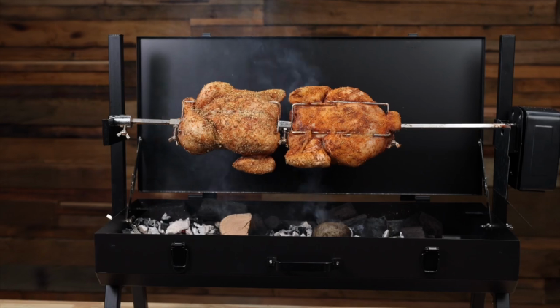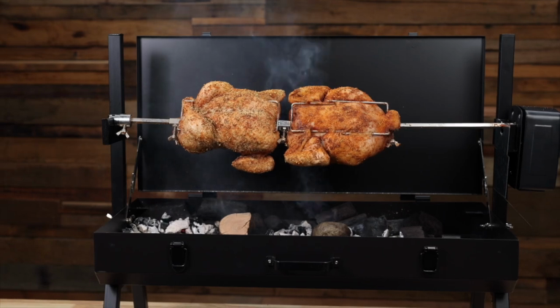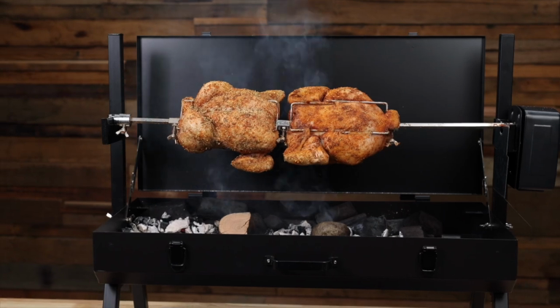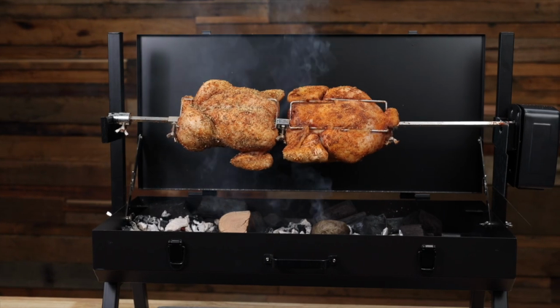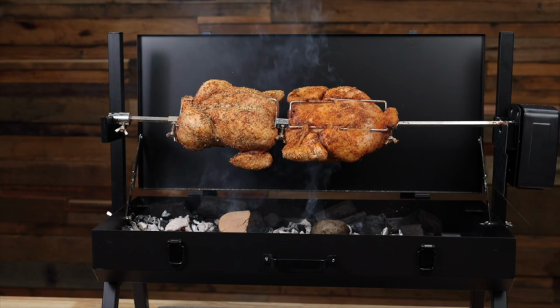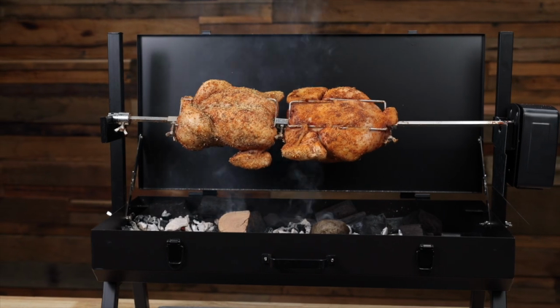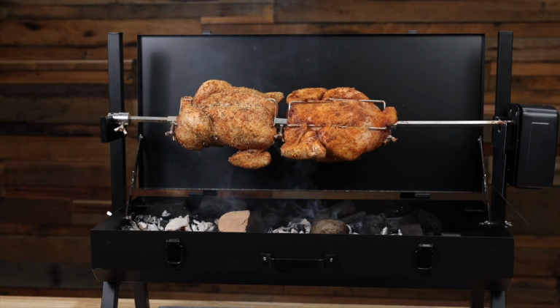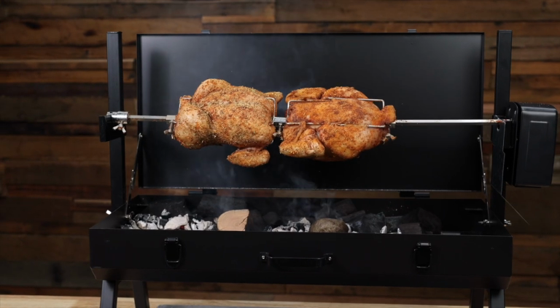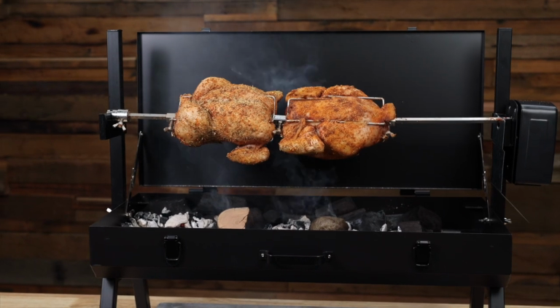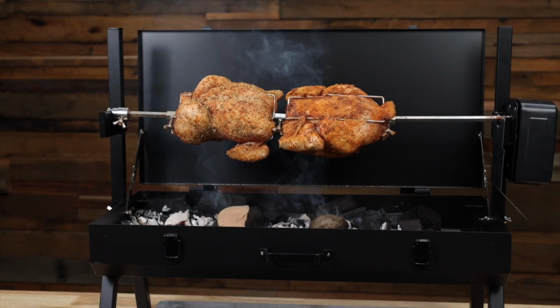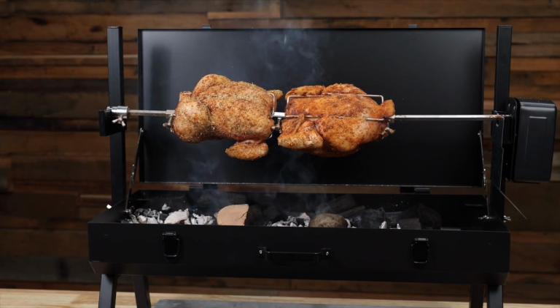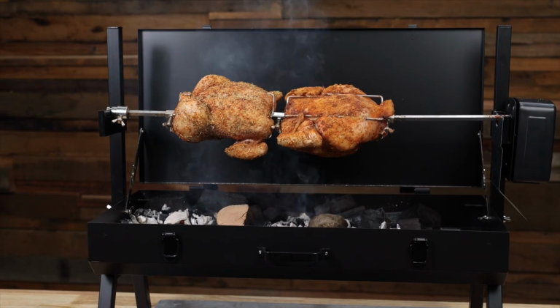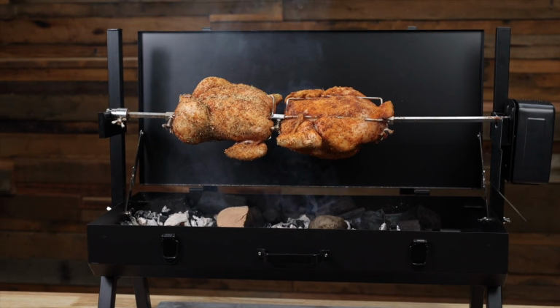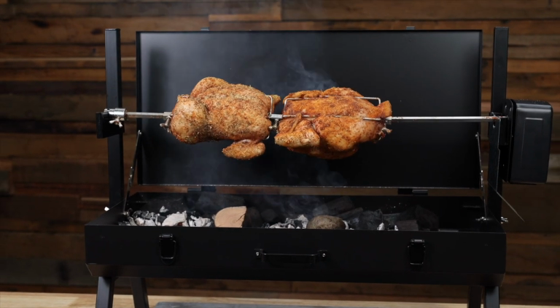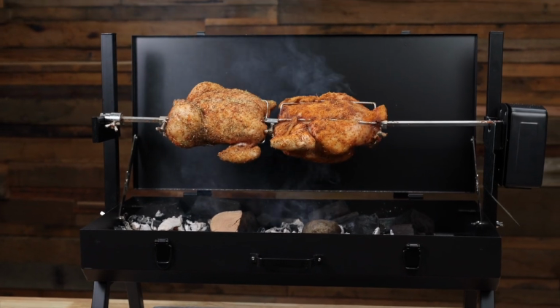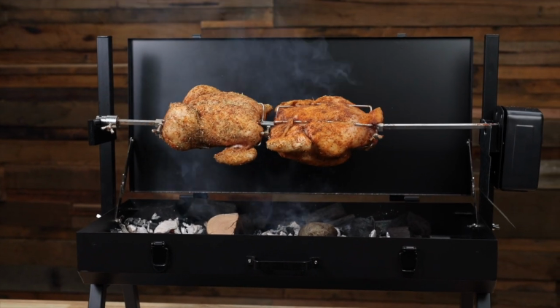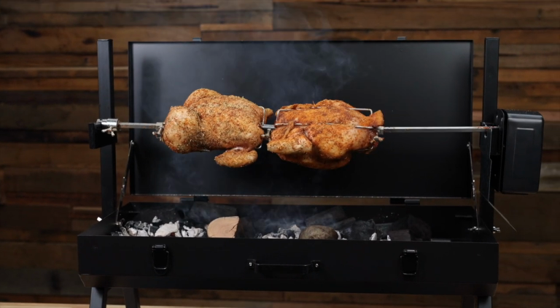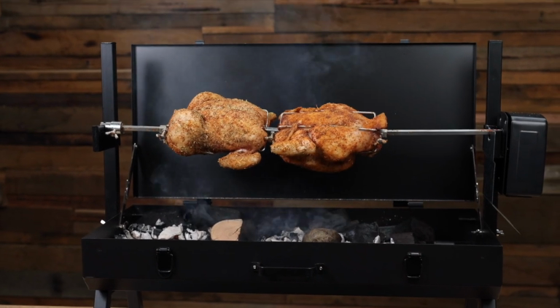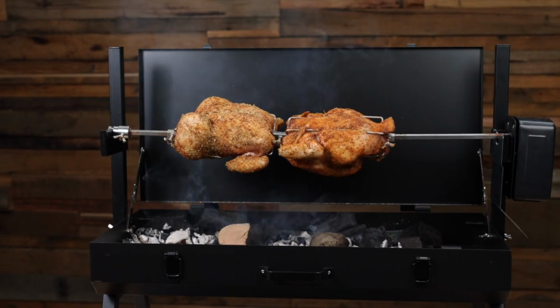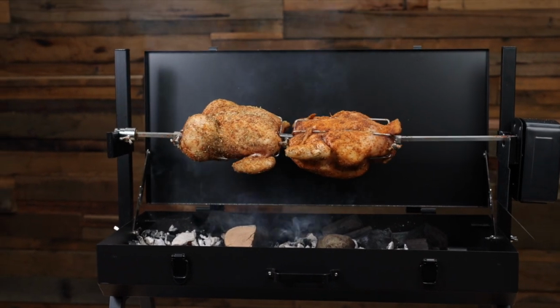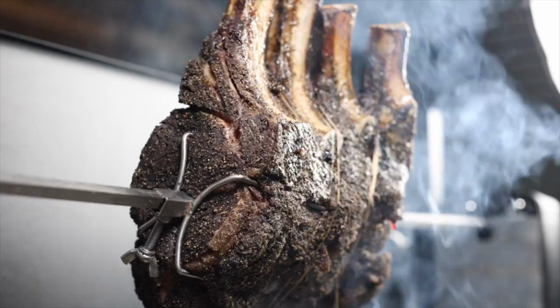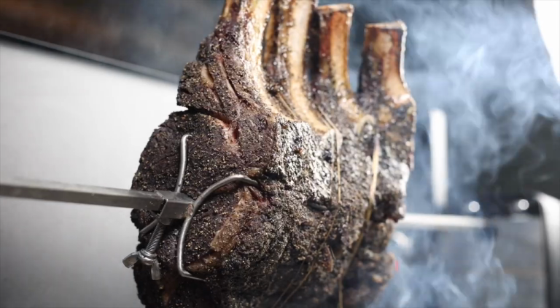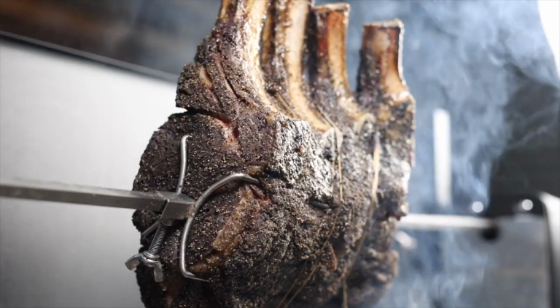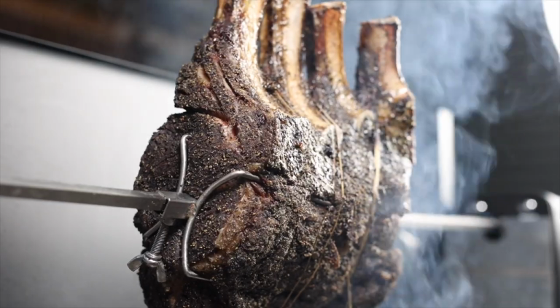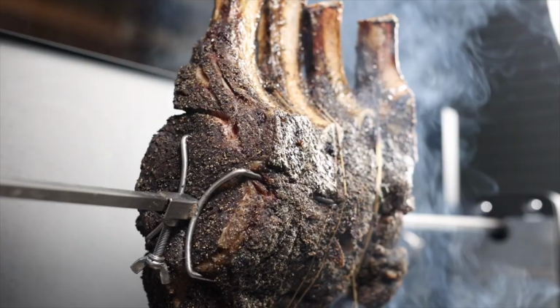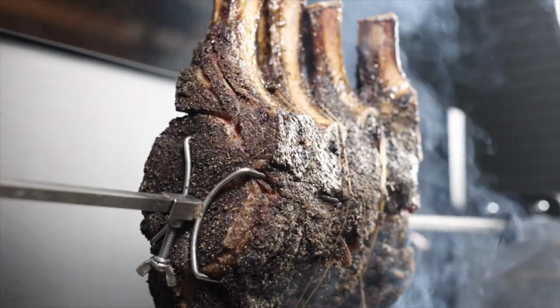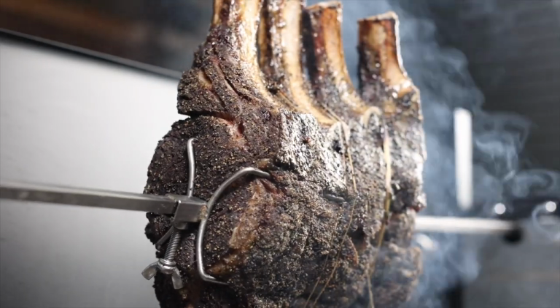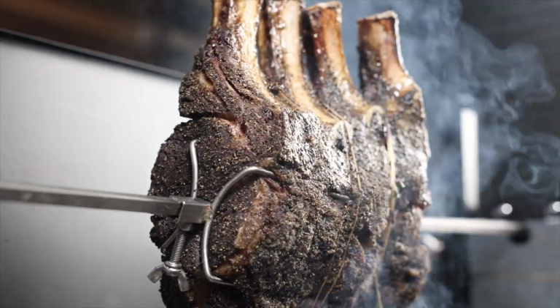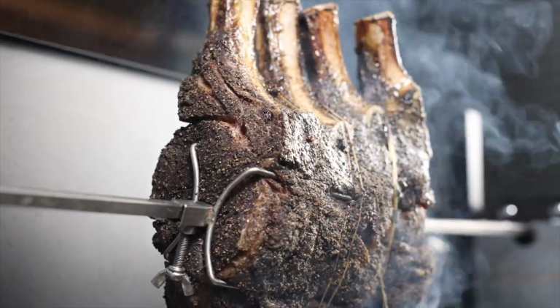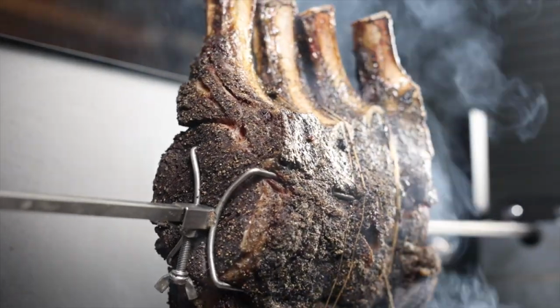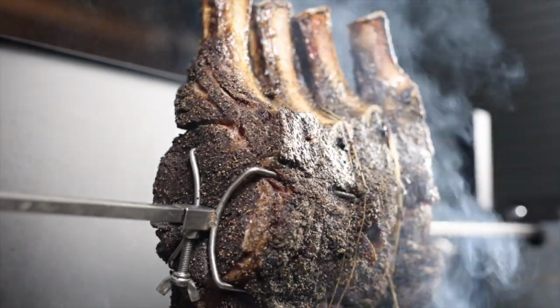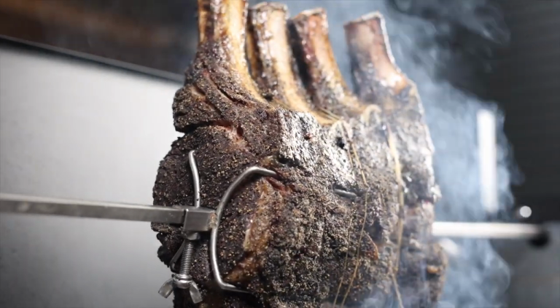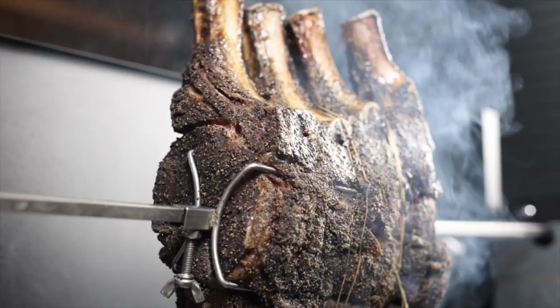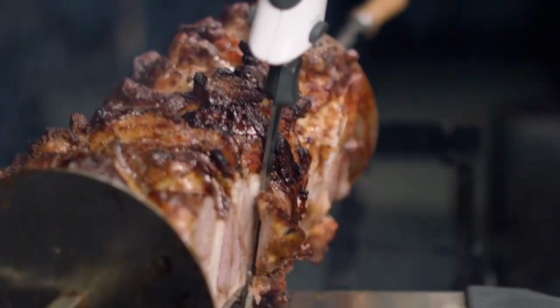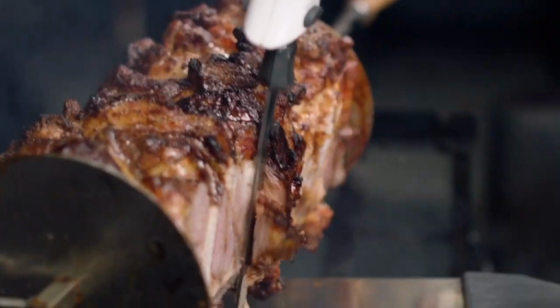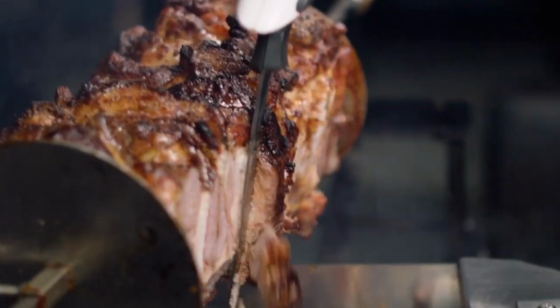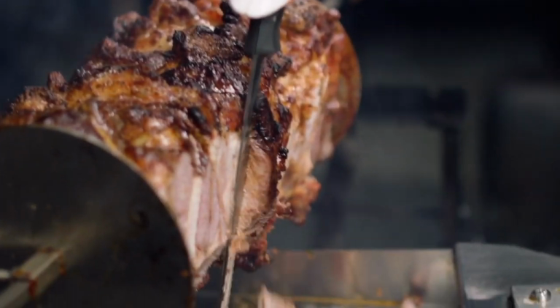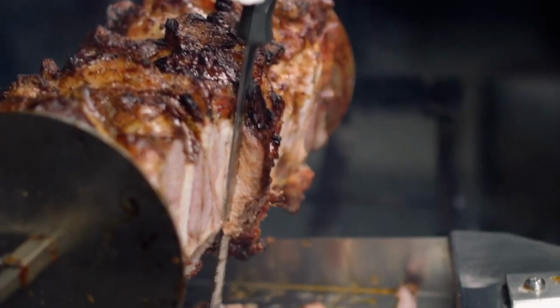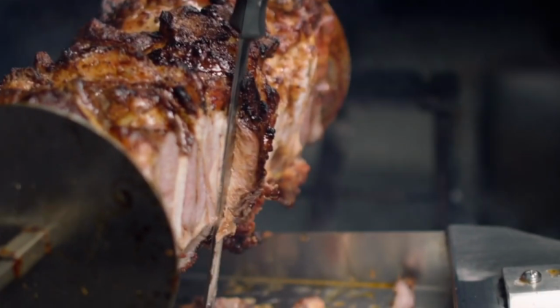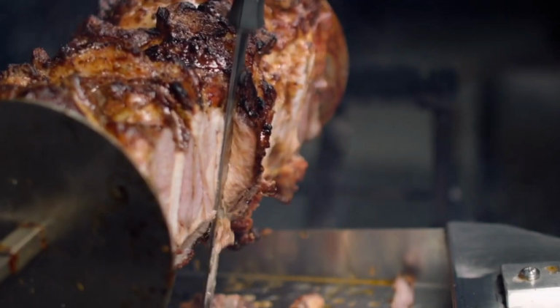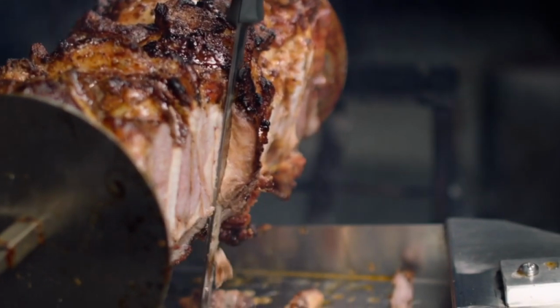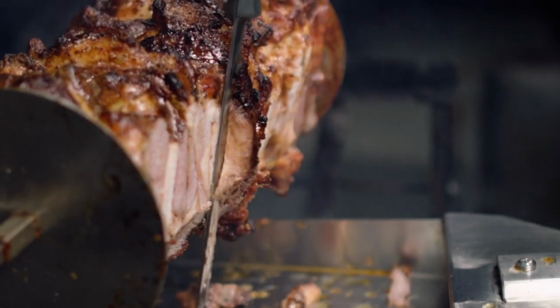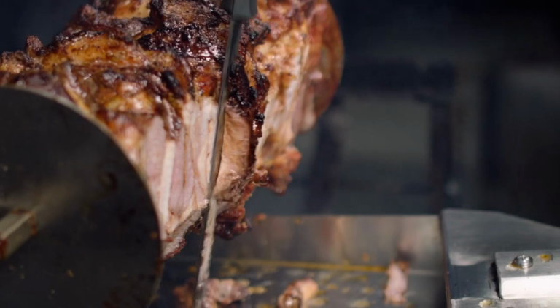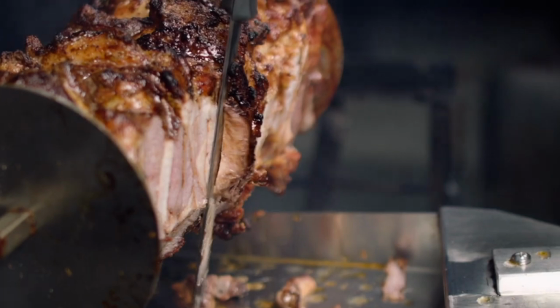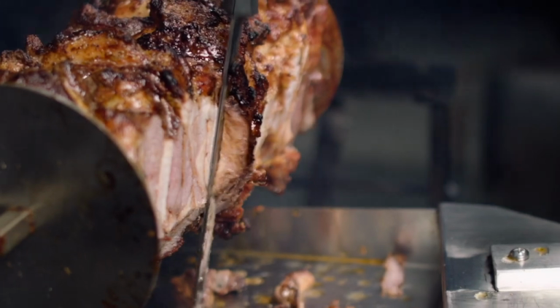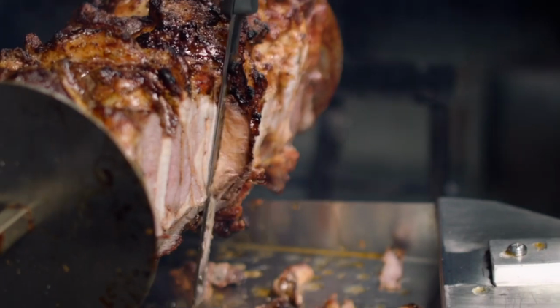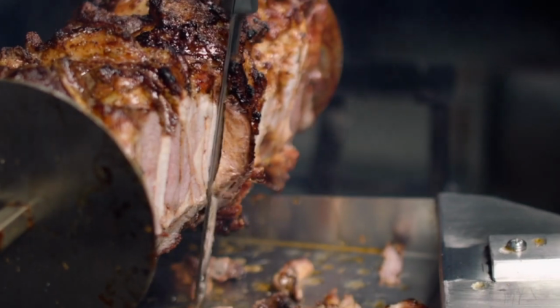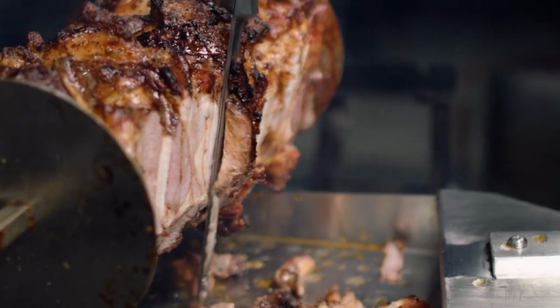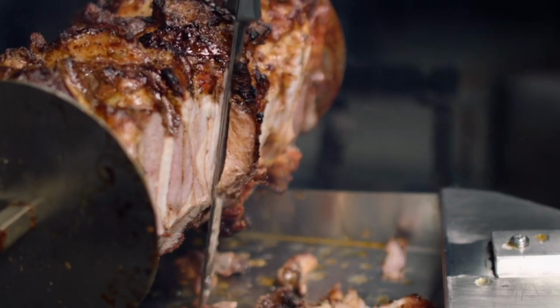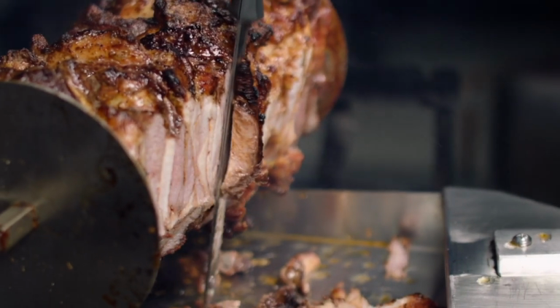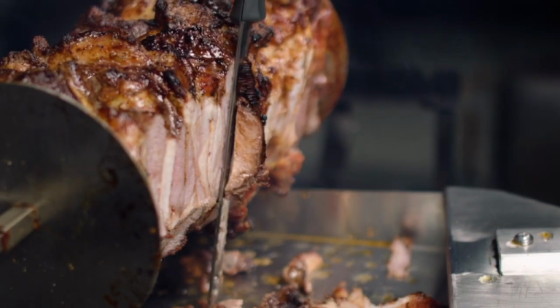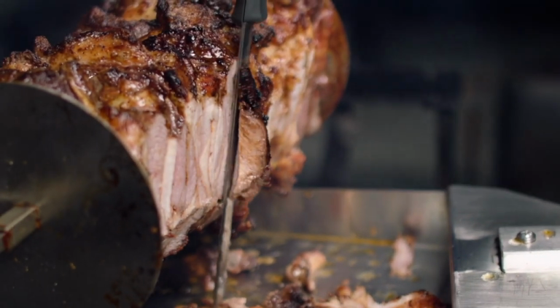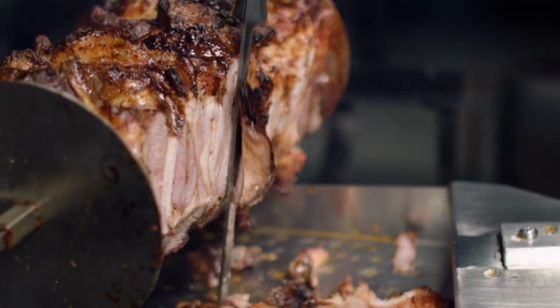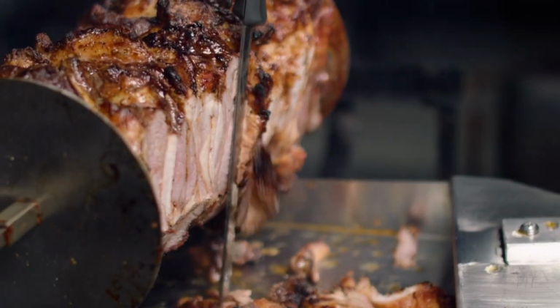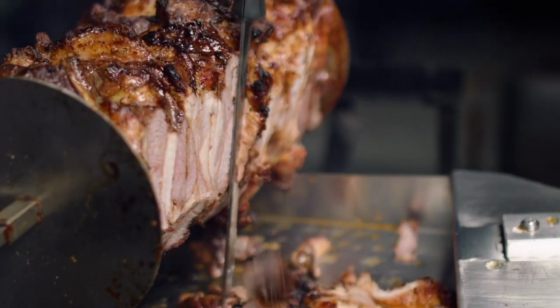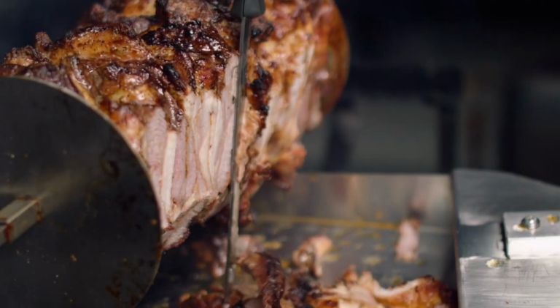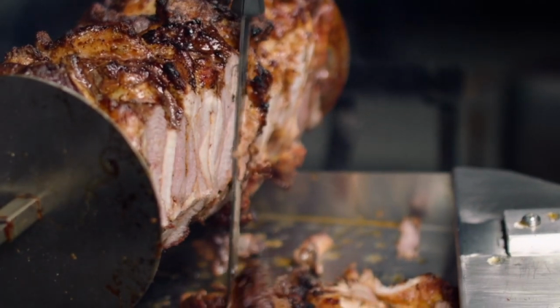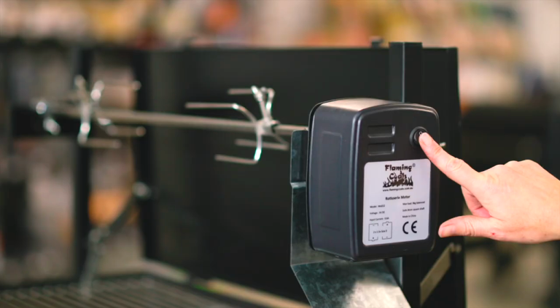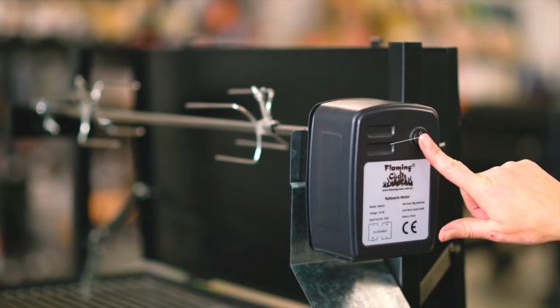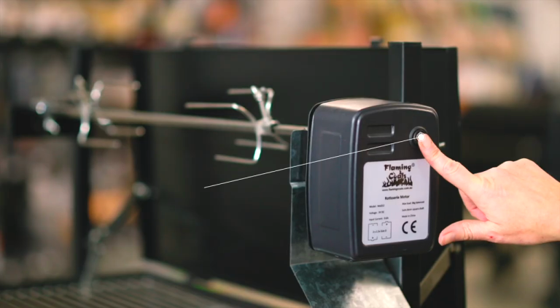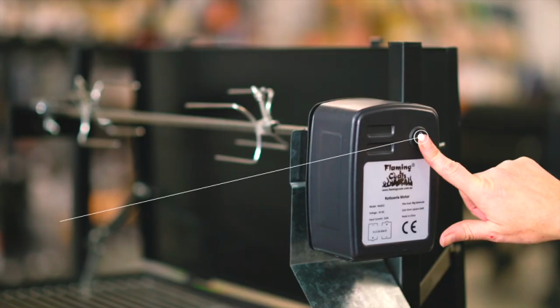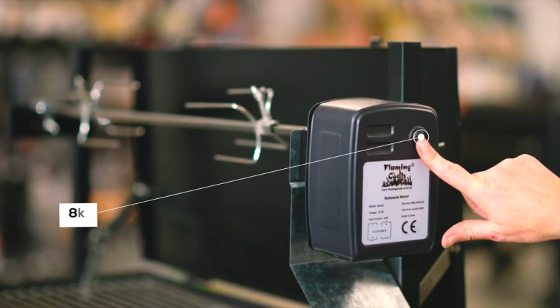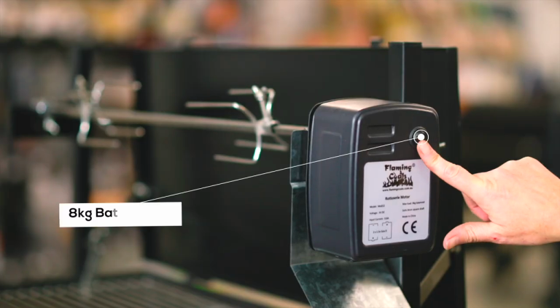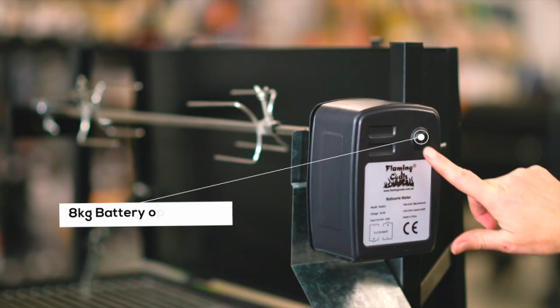Suitable for cooking up to three chickens, three roasts or eight kilograms of euro, you'll comfortably be able to cook for 20 people.